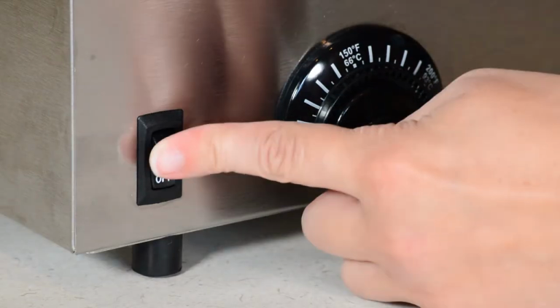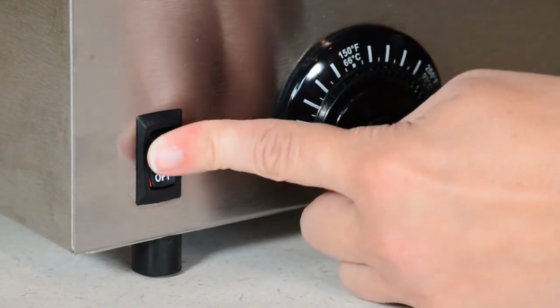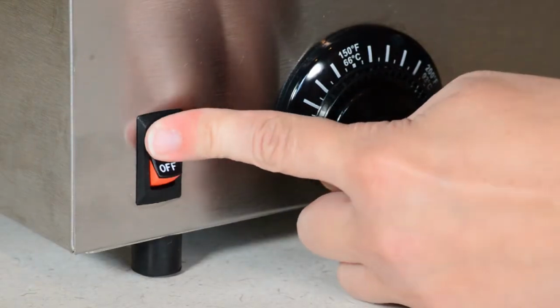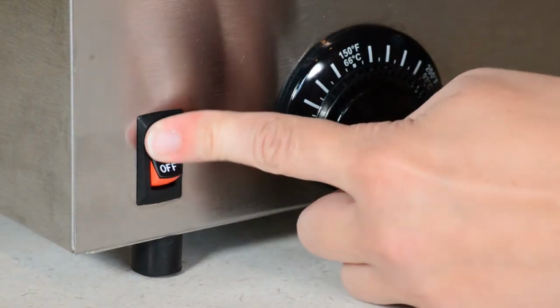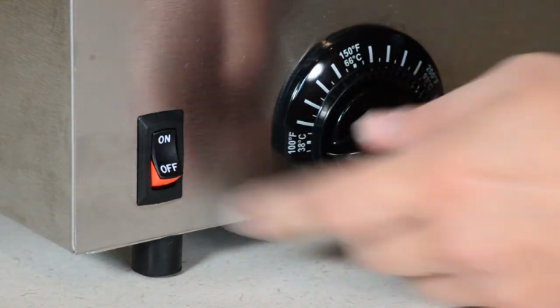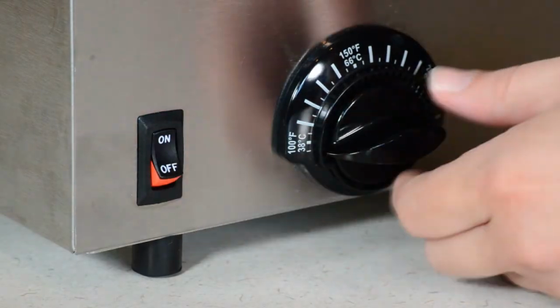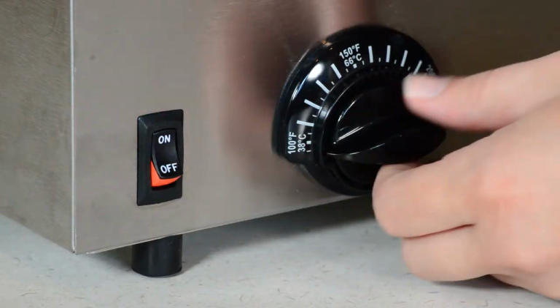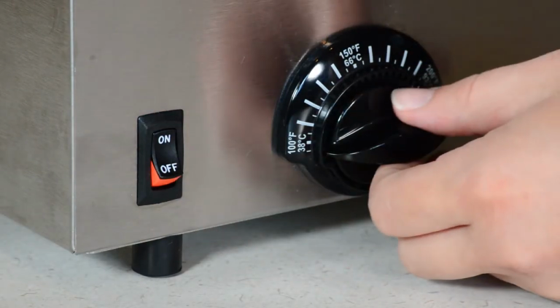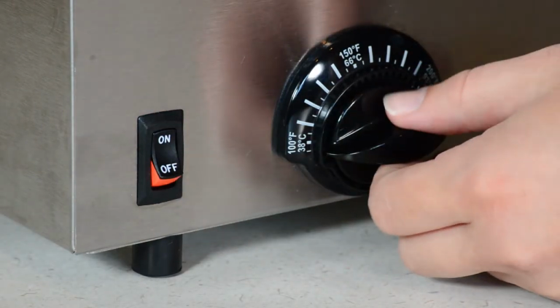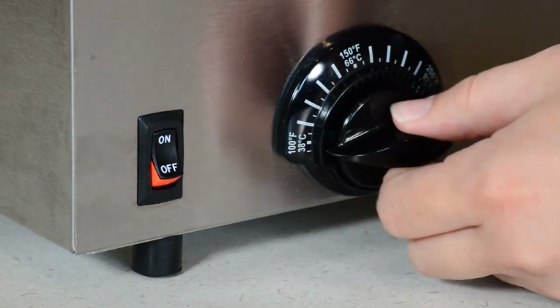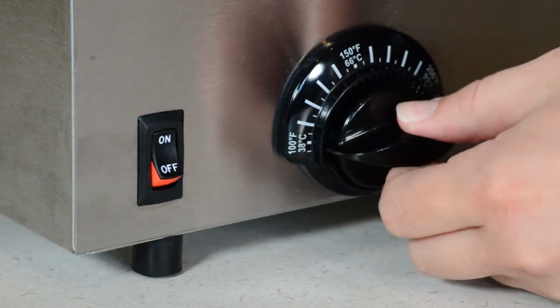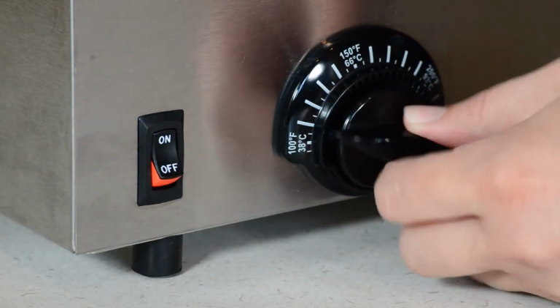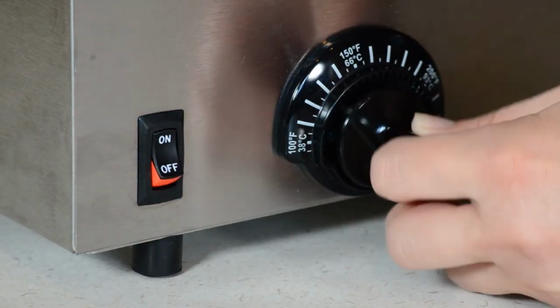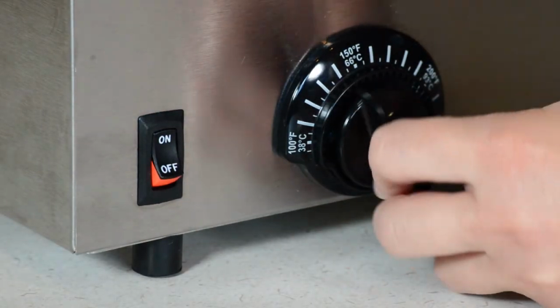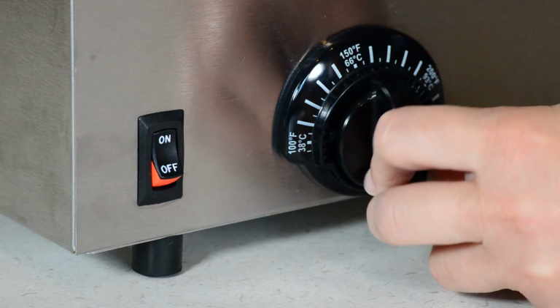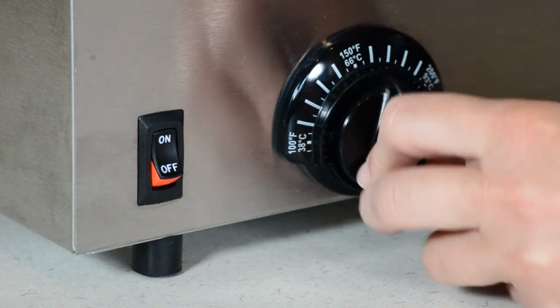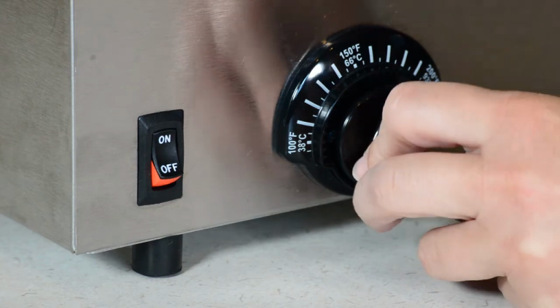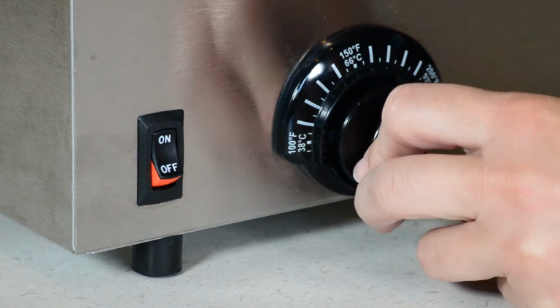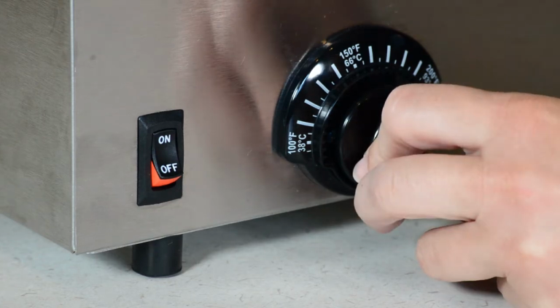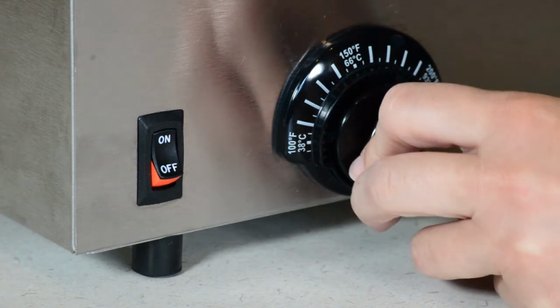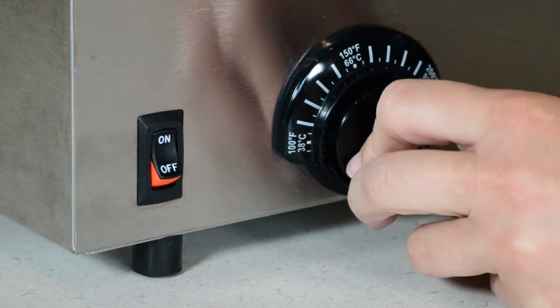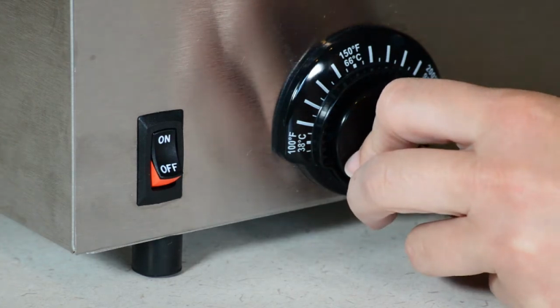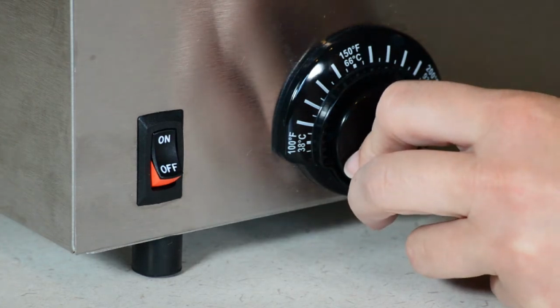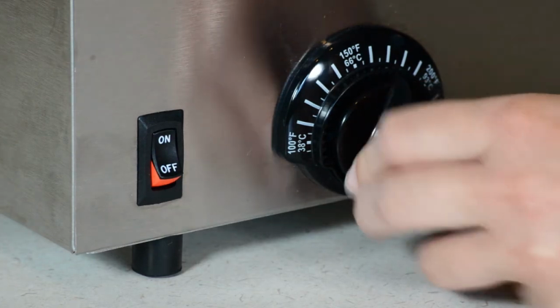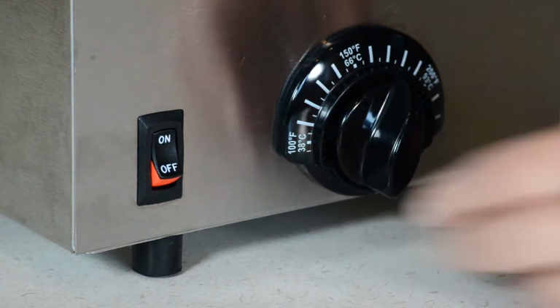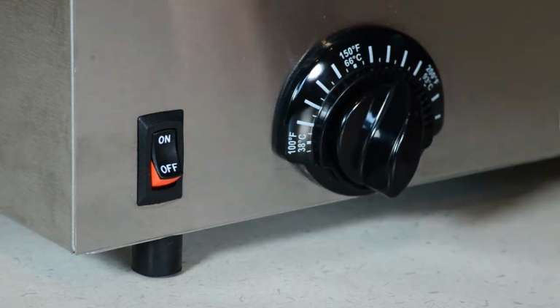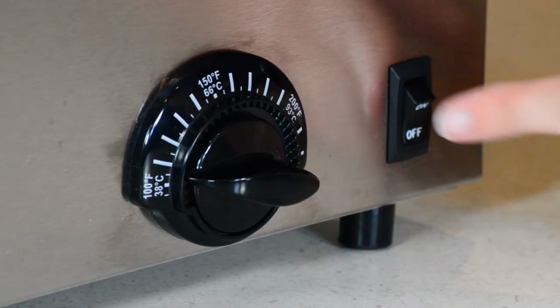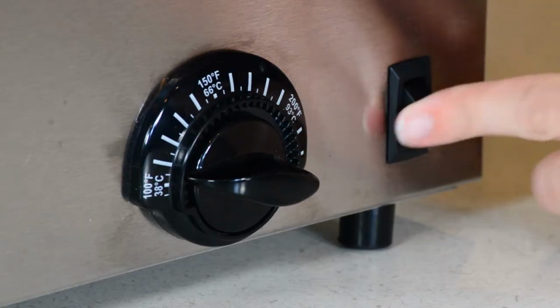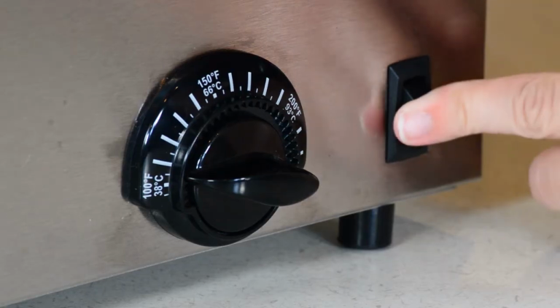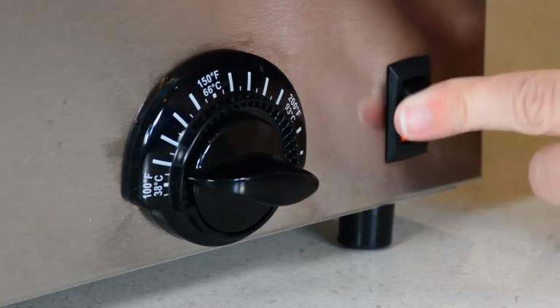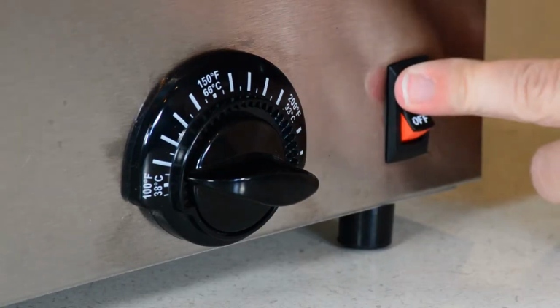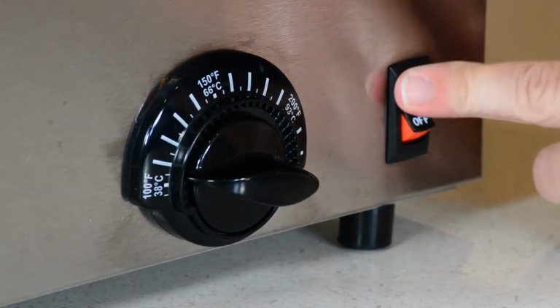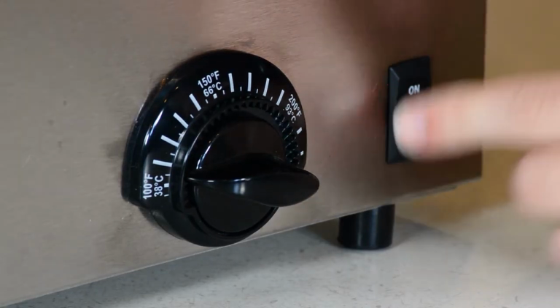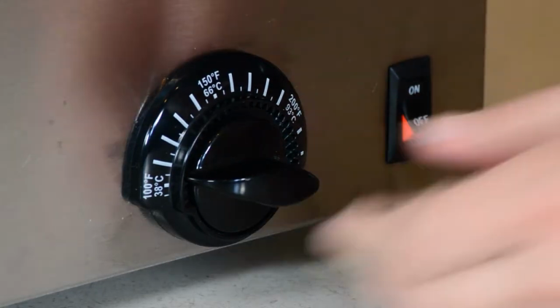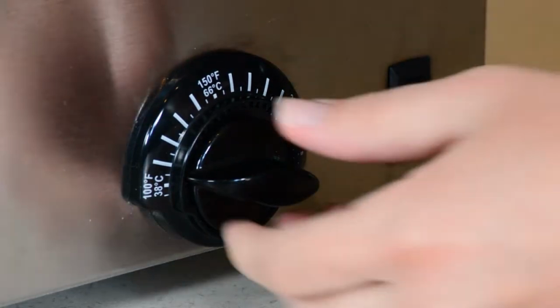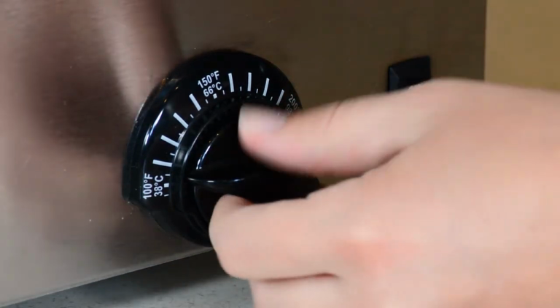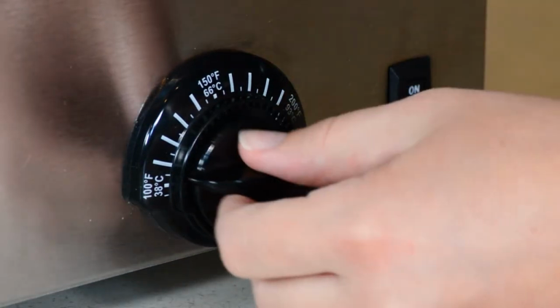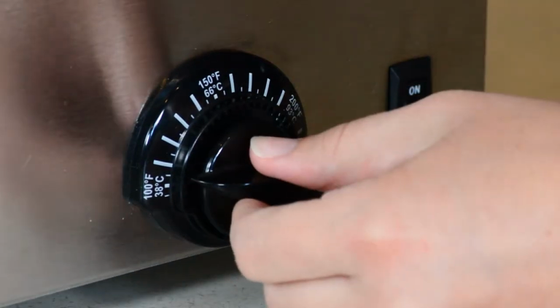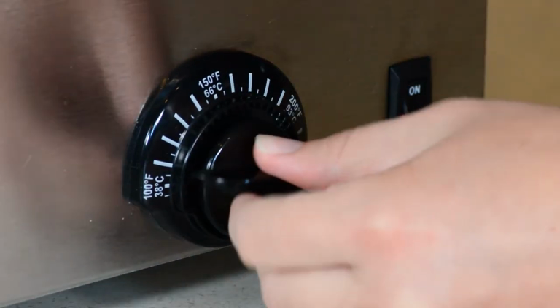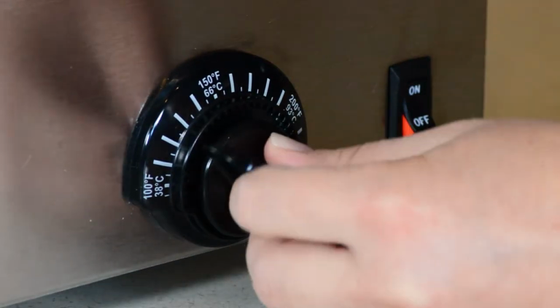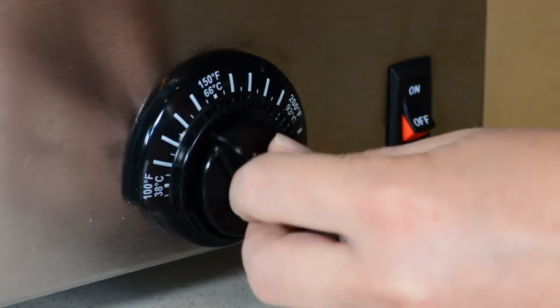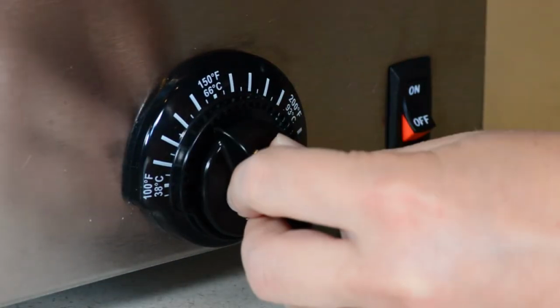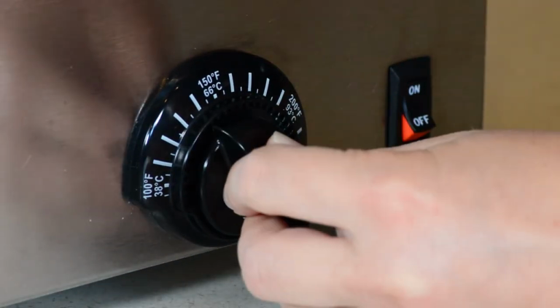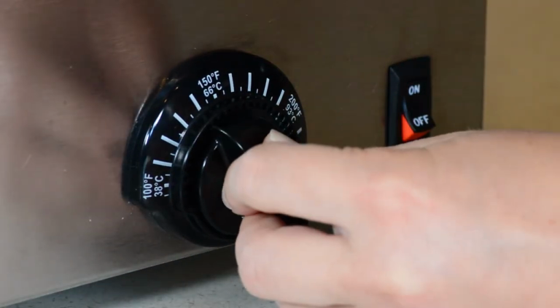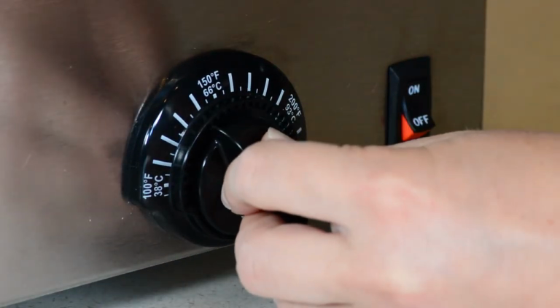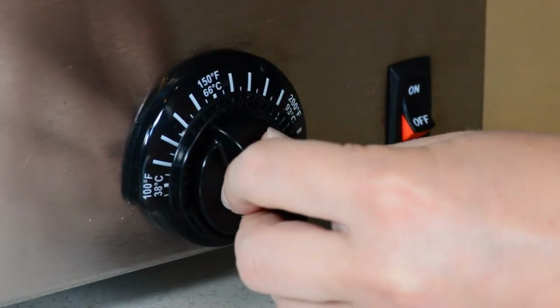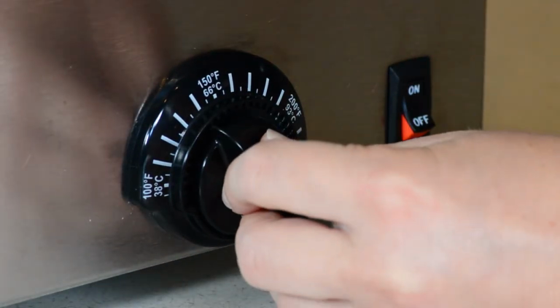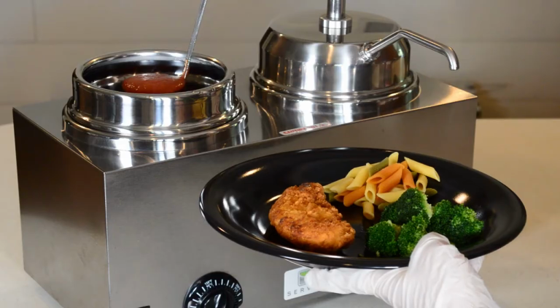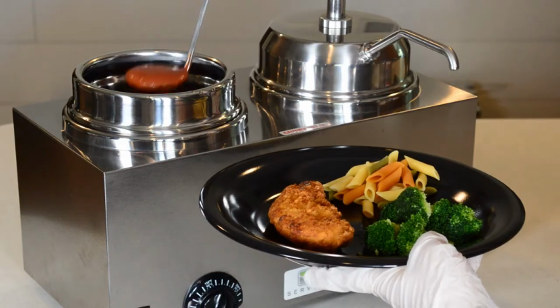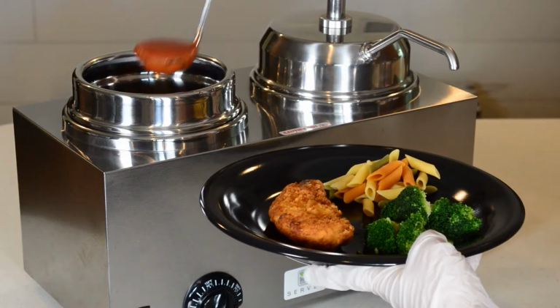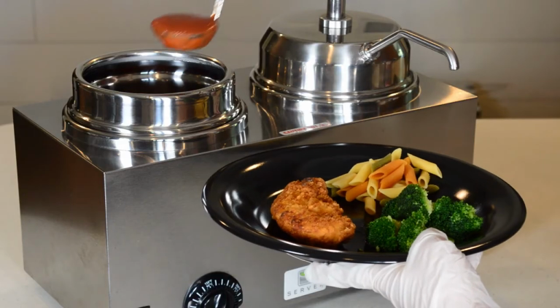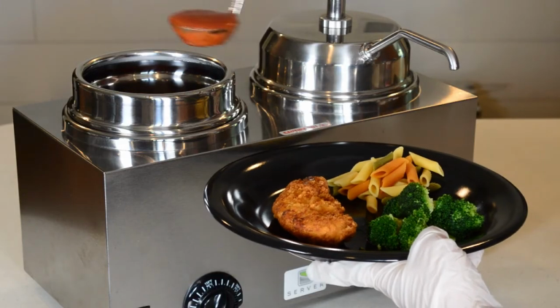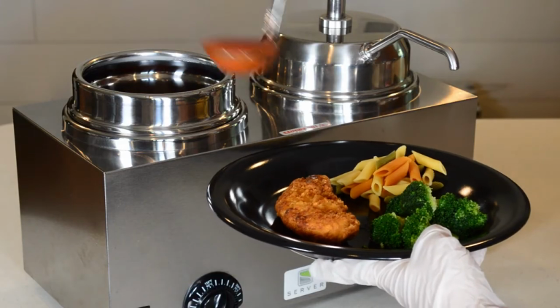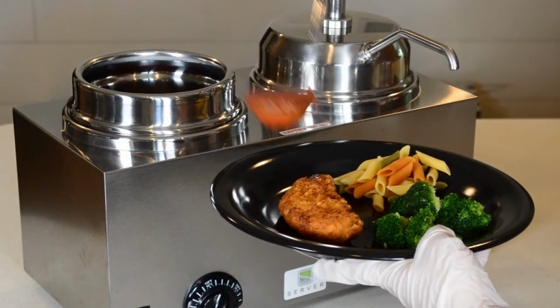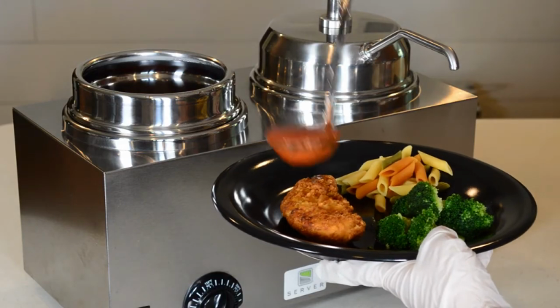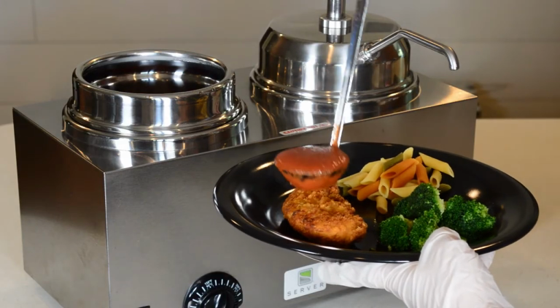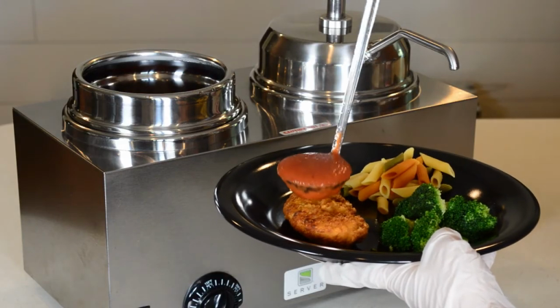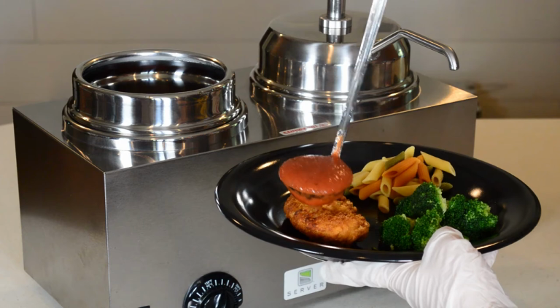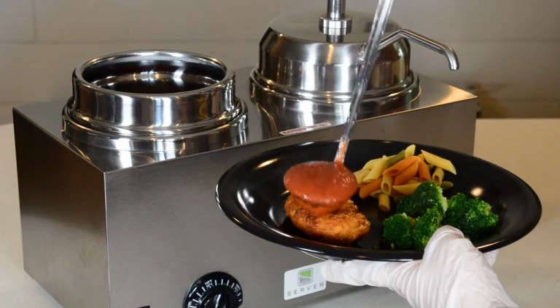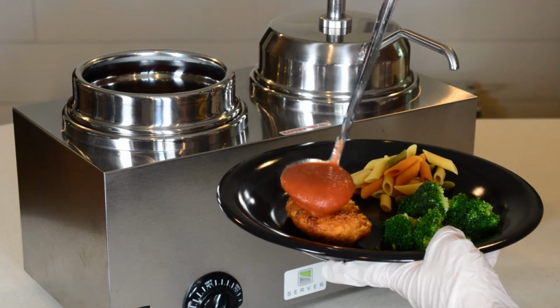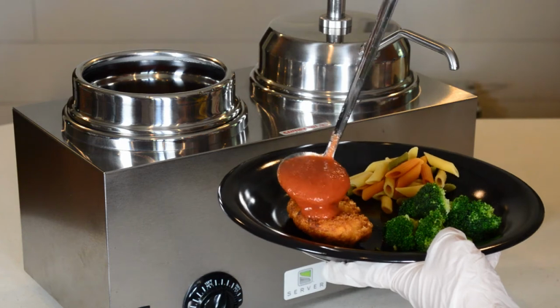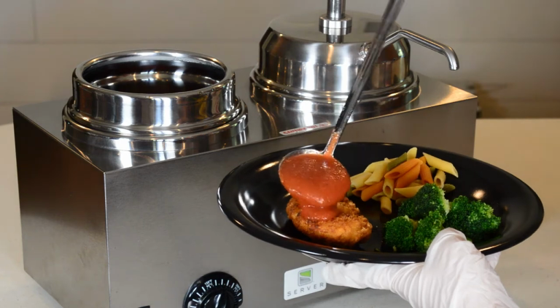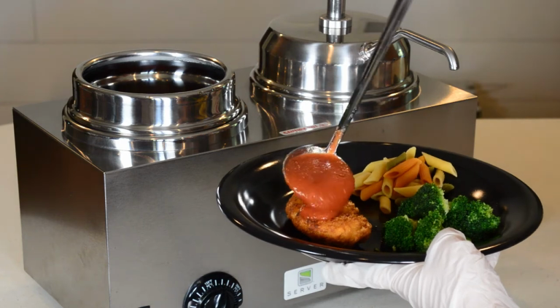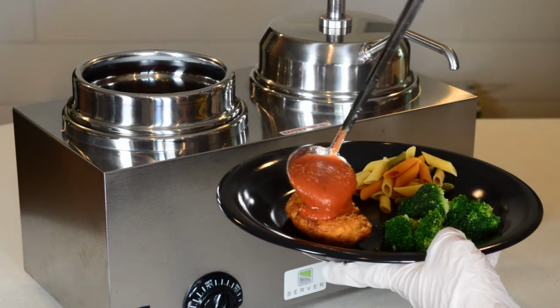Plug in and turn on the unit. Set the temperature for each topping. Serve and replenish toppings as needed.